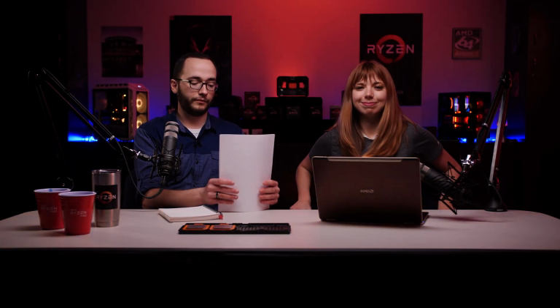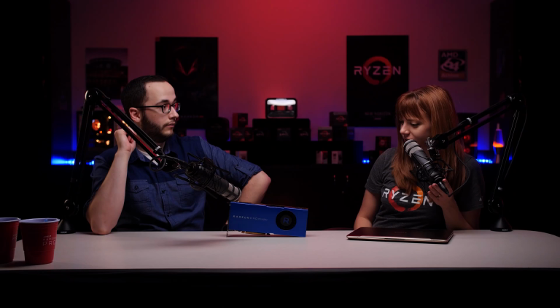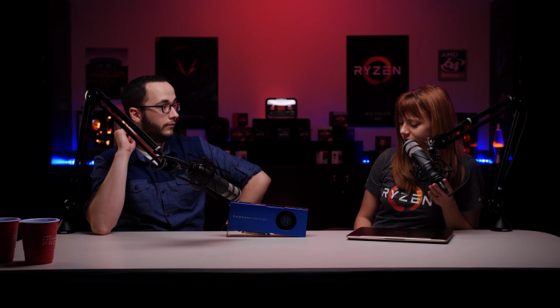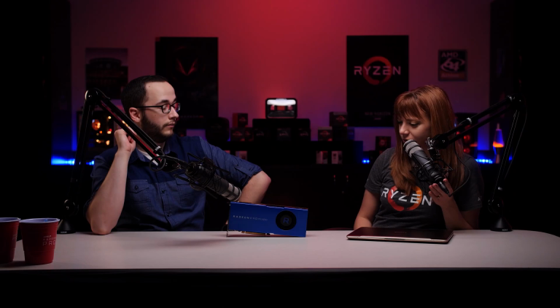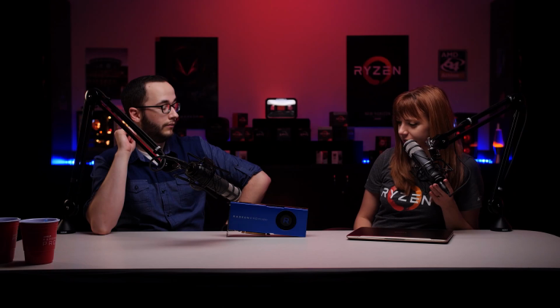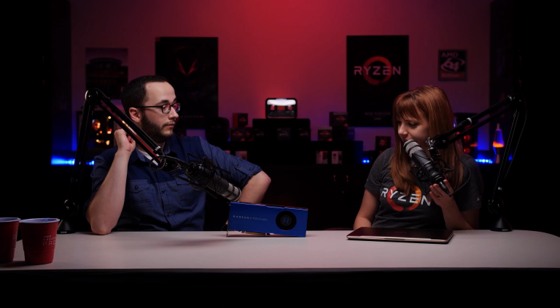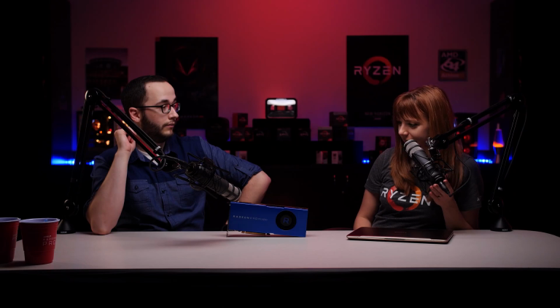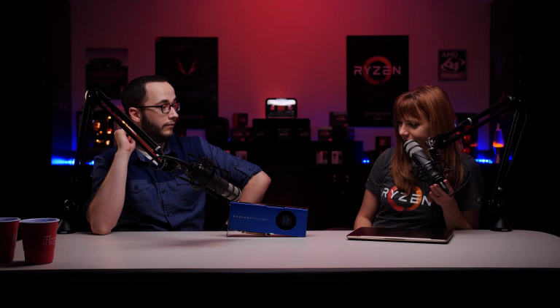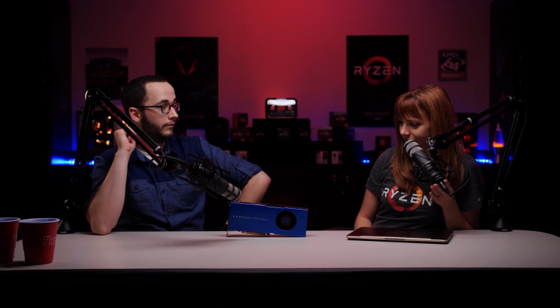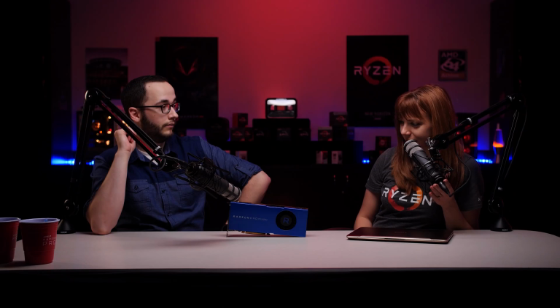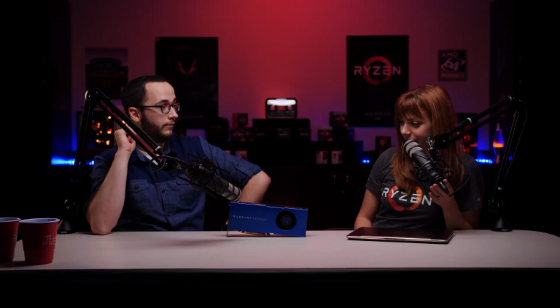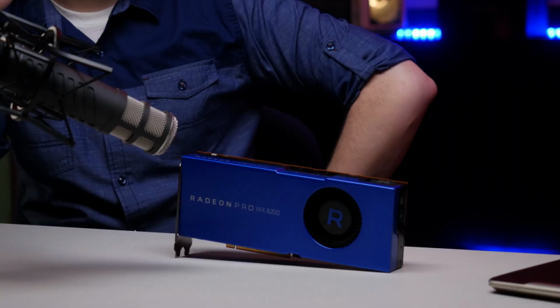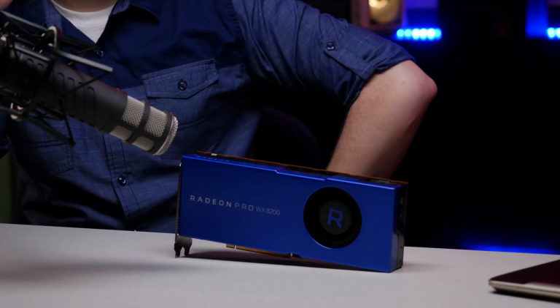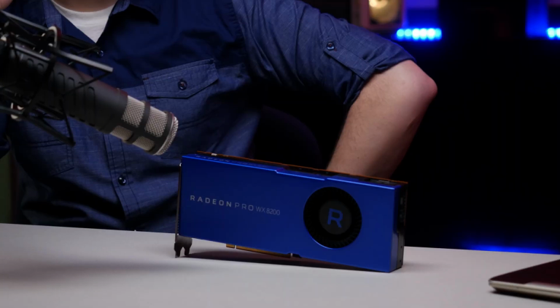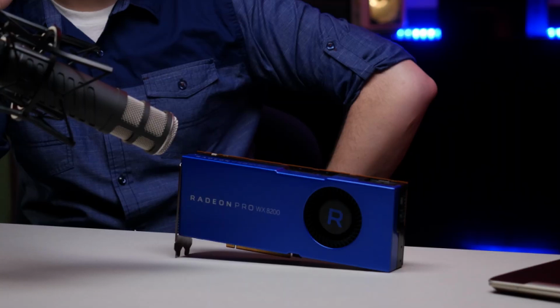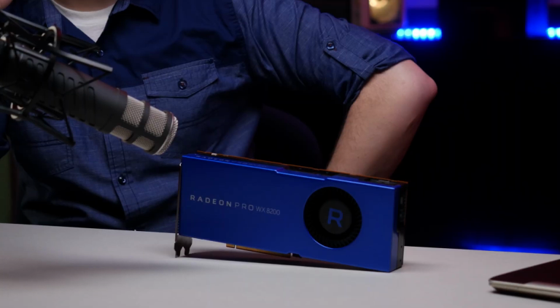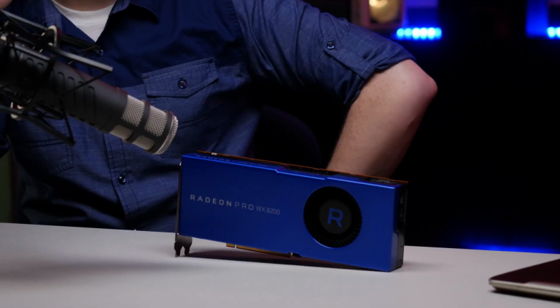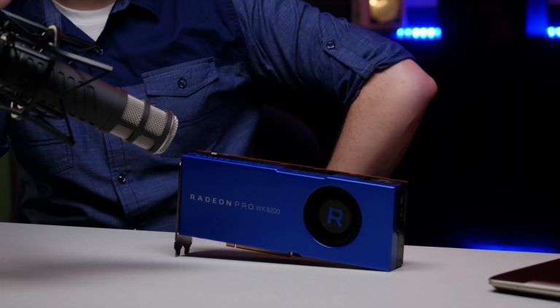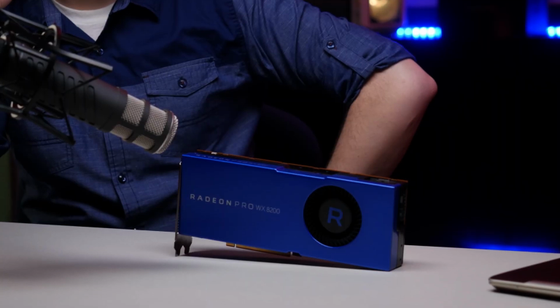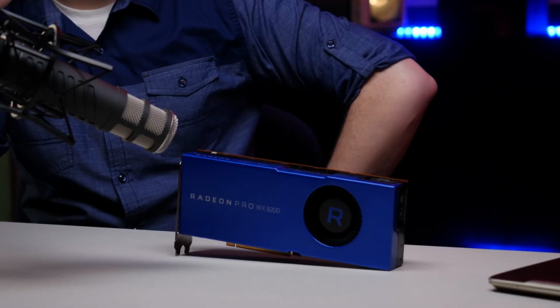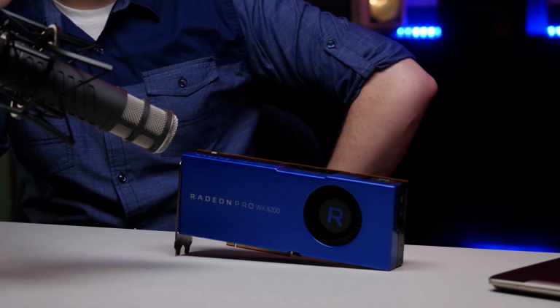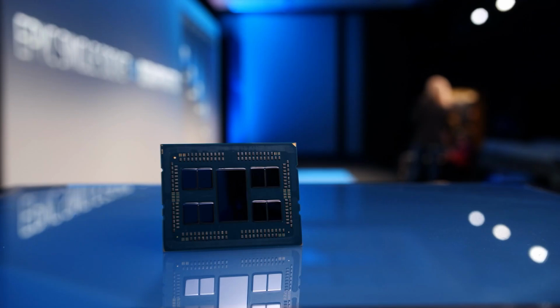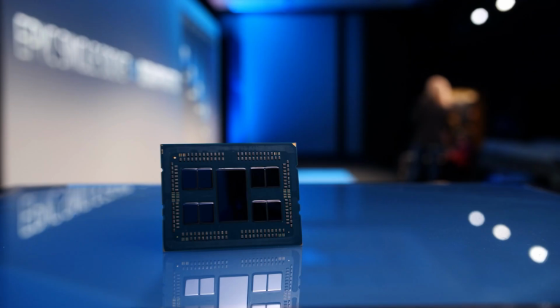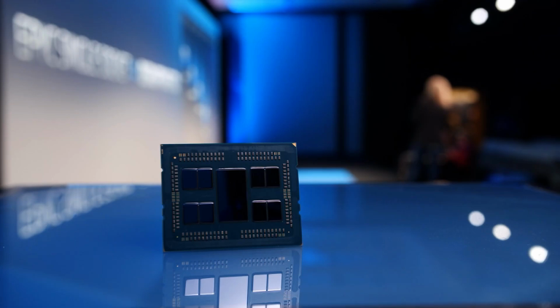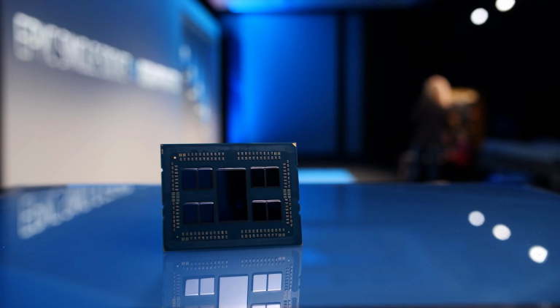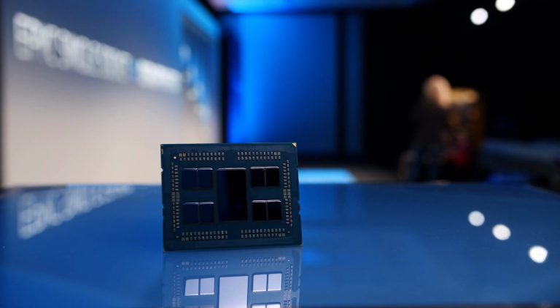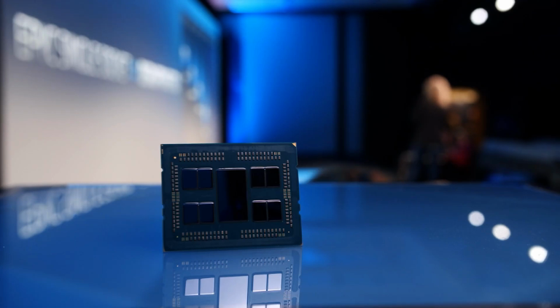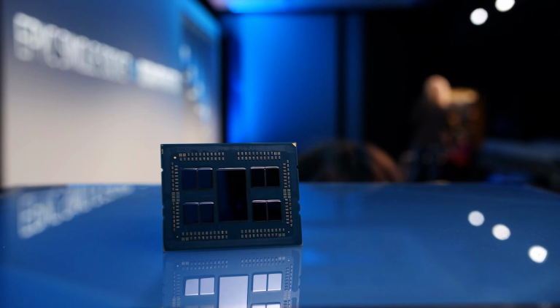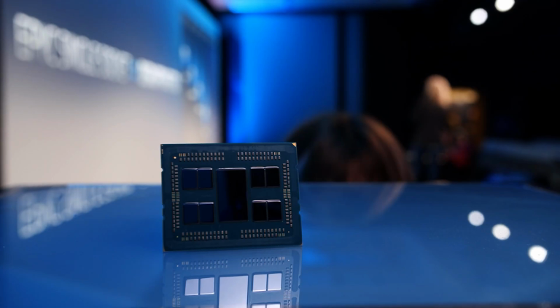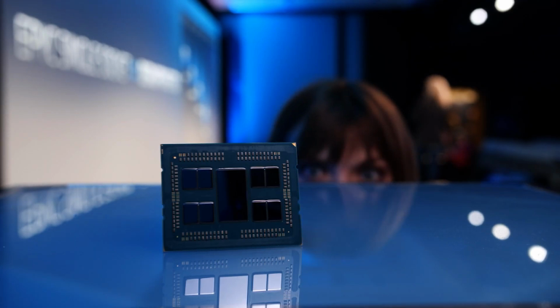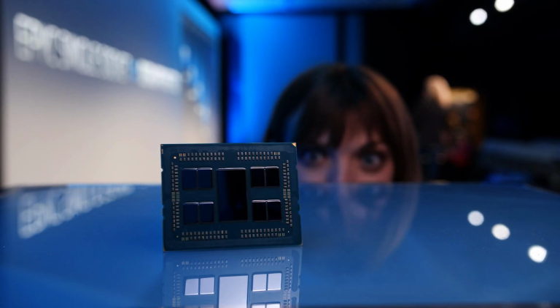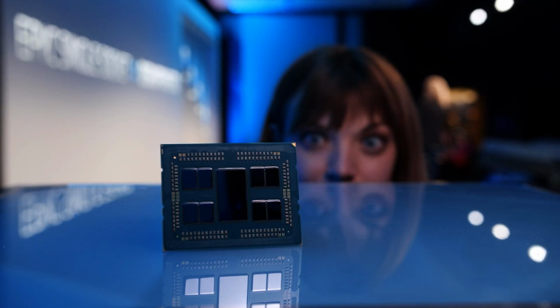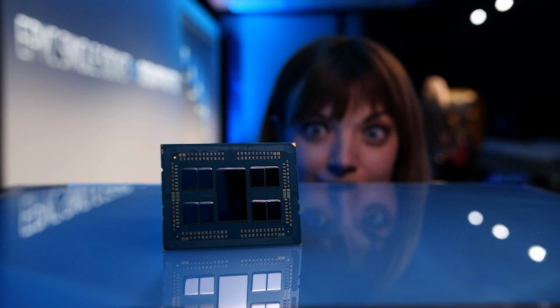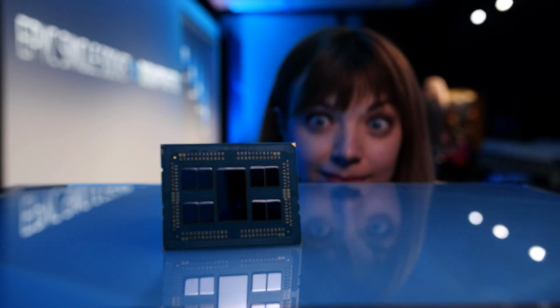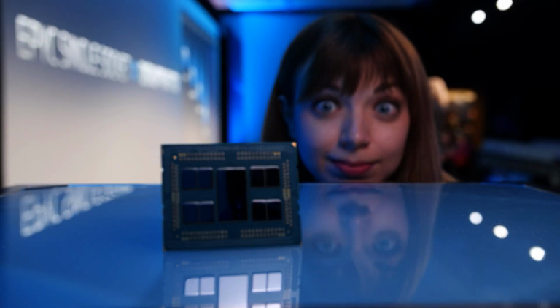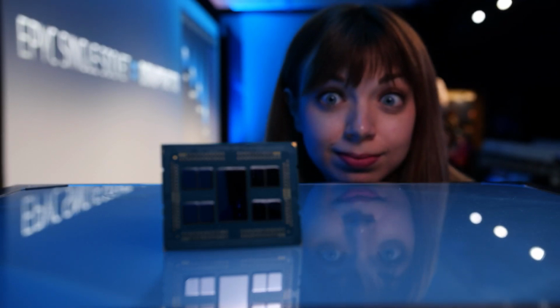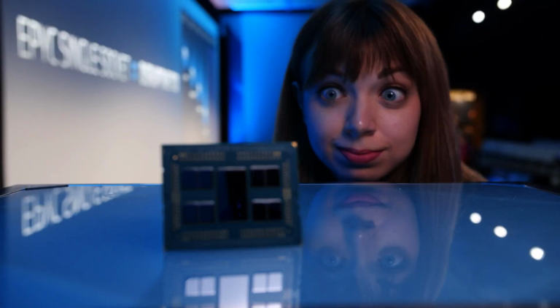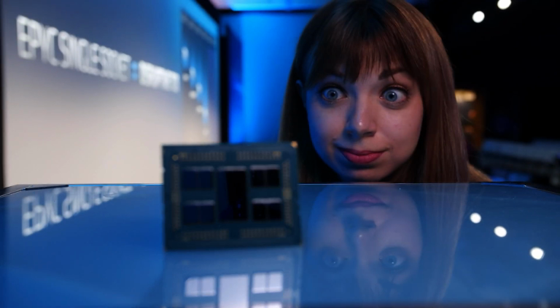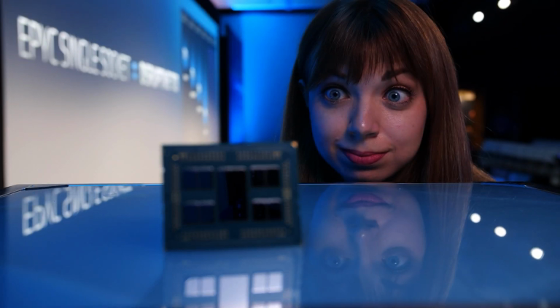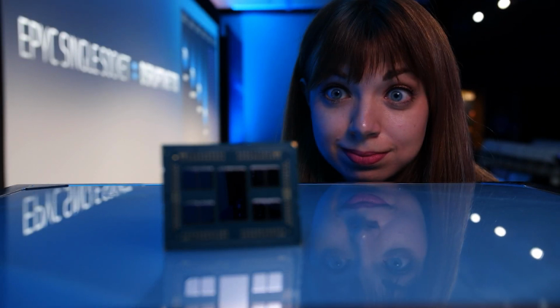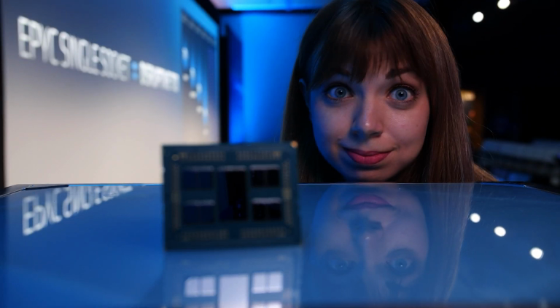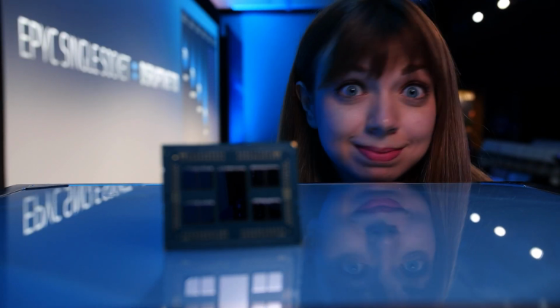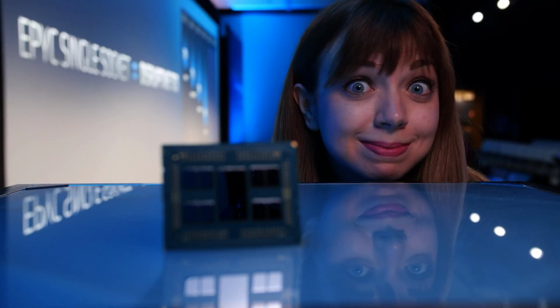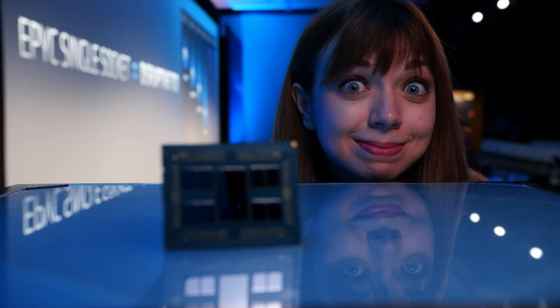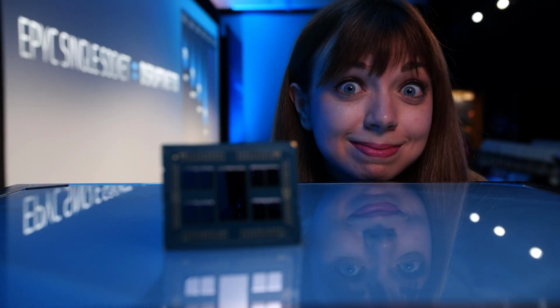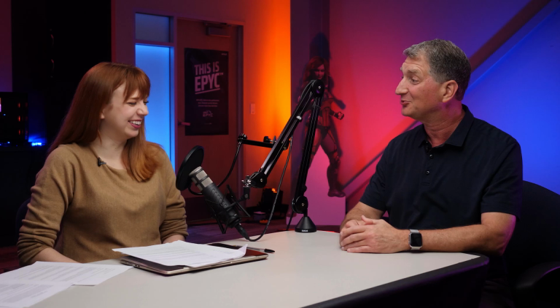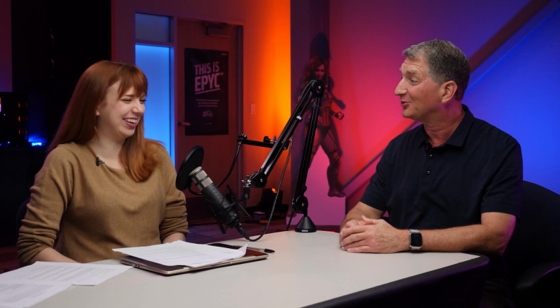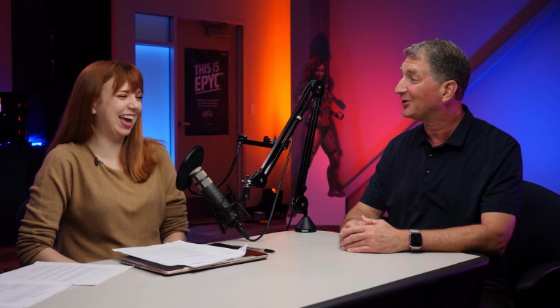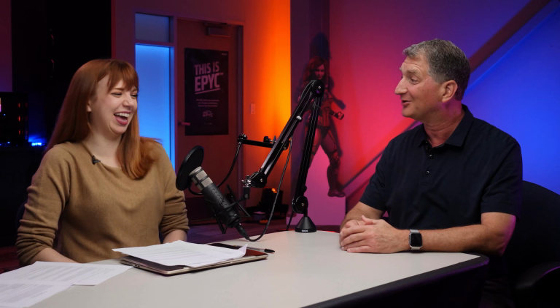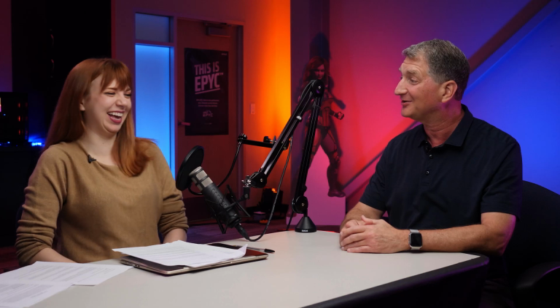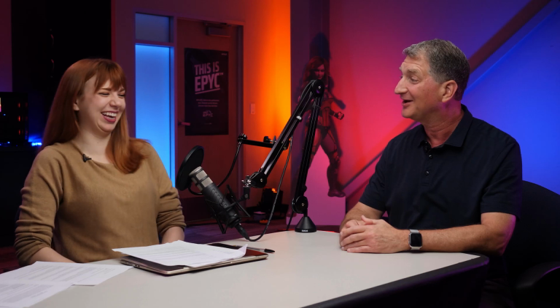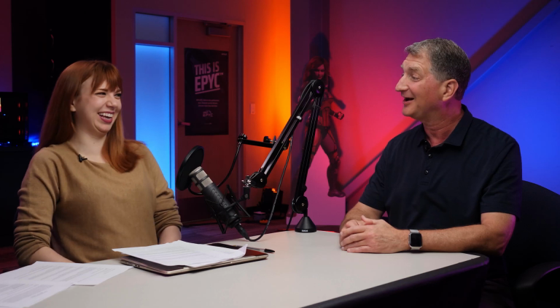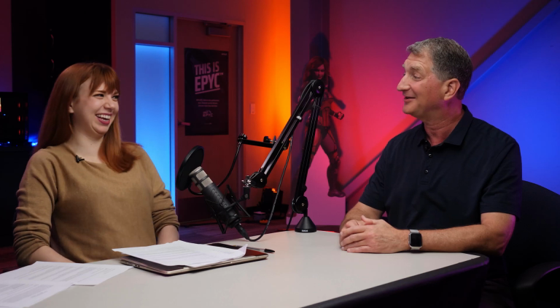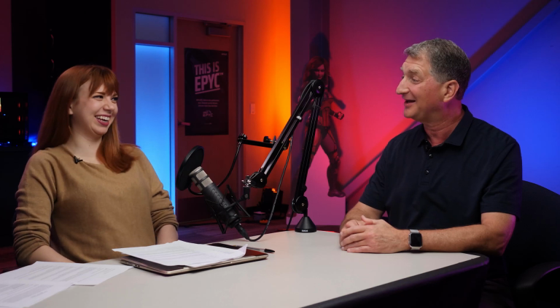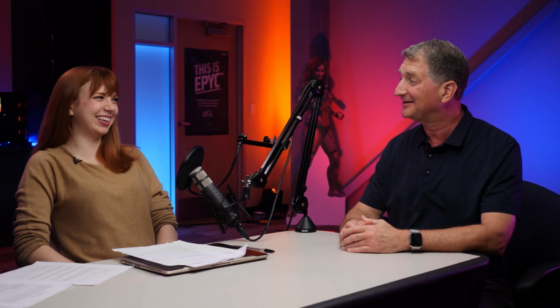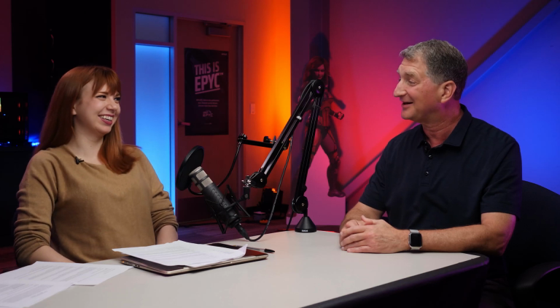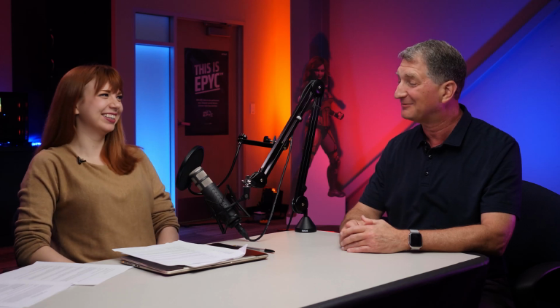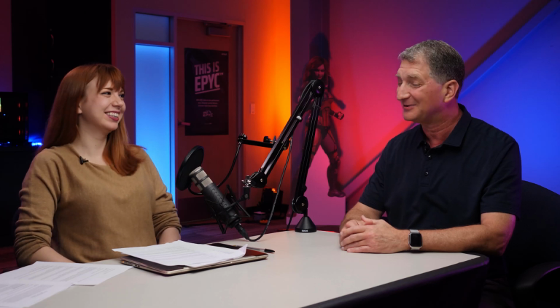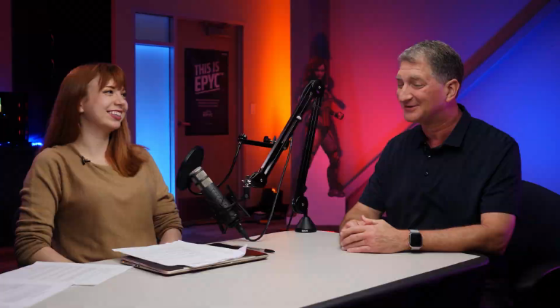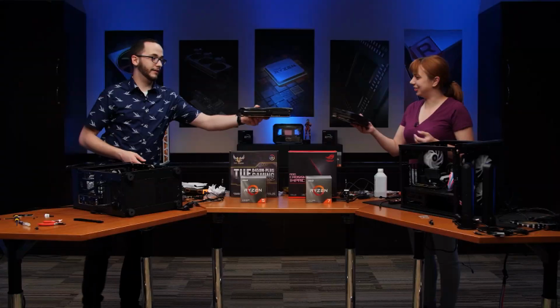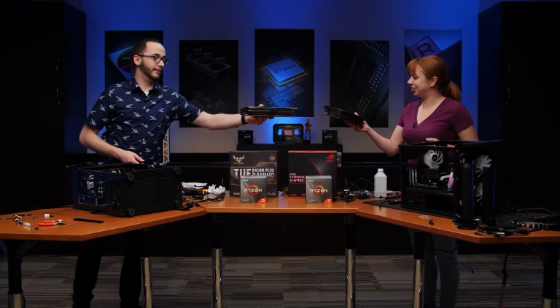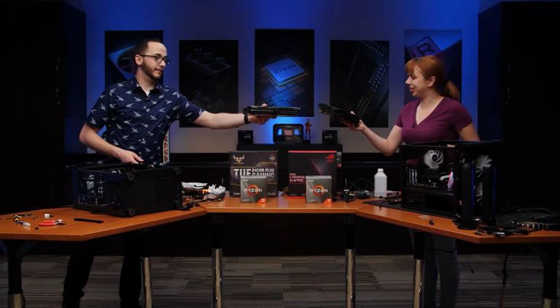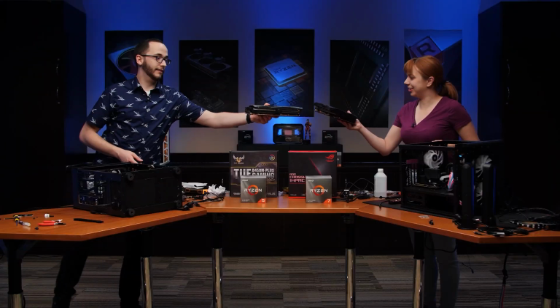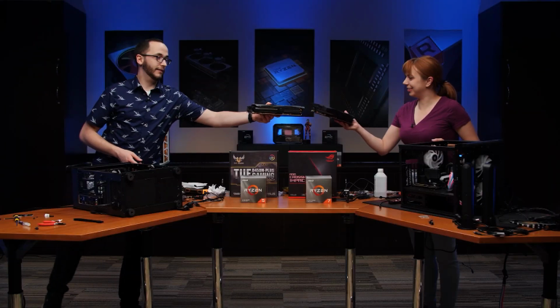So good to have you here, finally. I heard you want to talk about technology. You don't have to twist my arm too hard on that topic. Cheers.